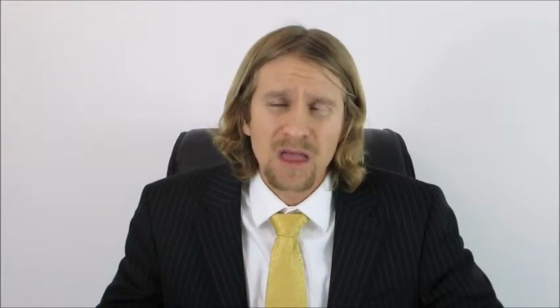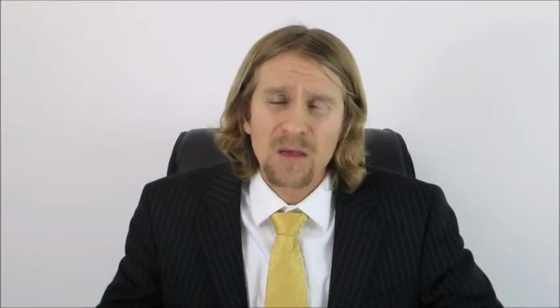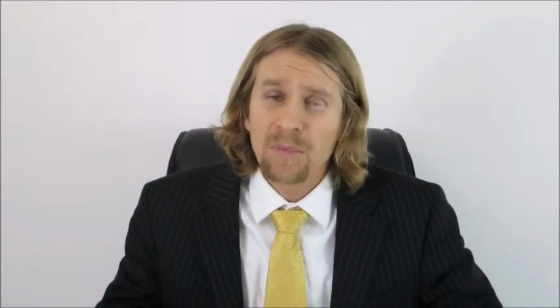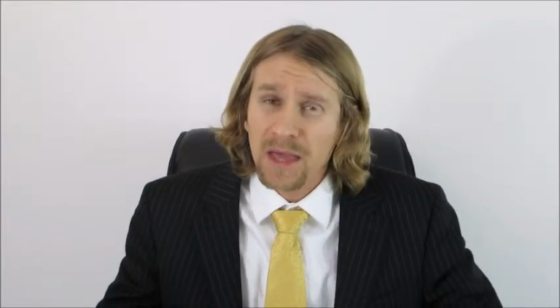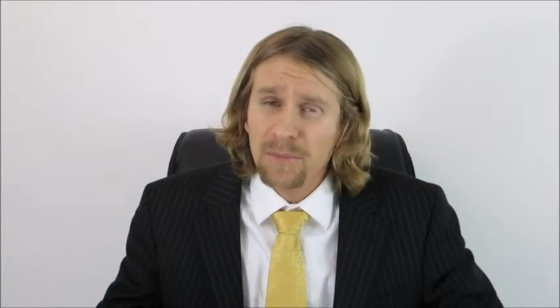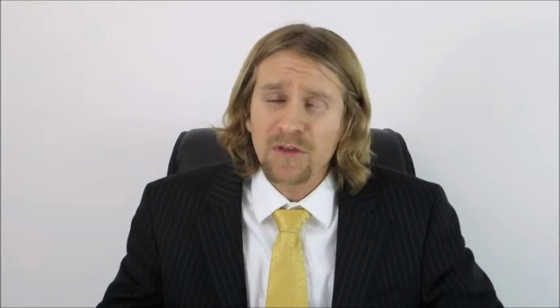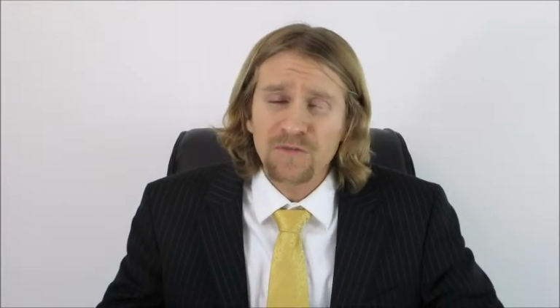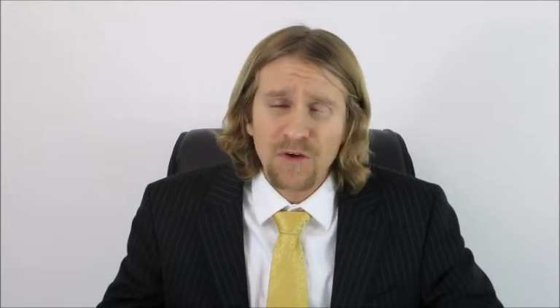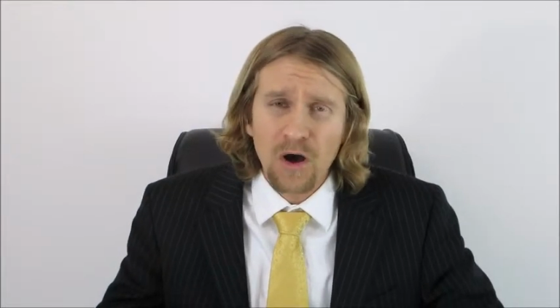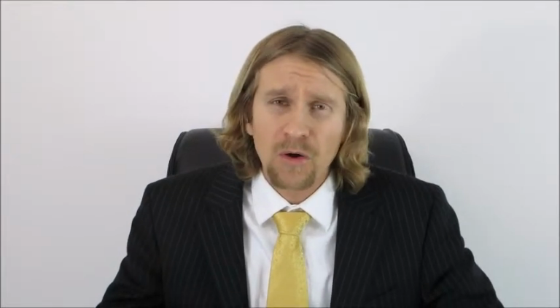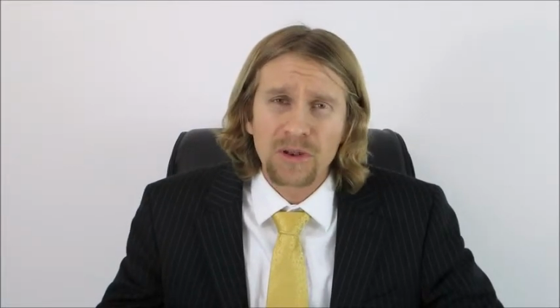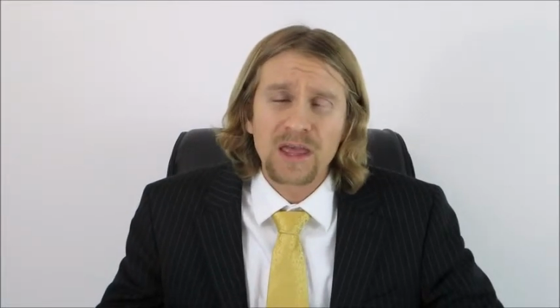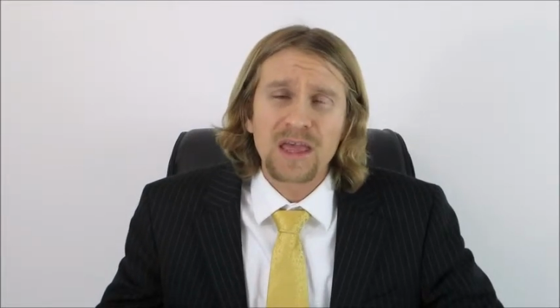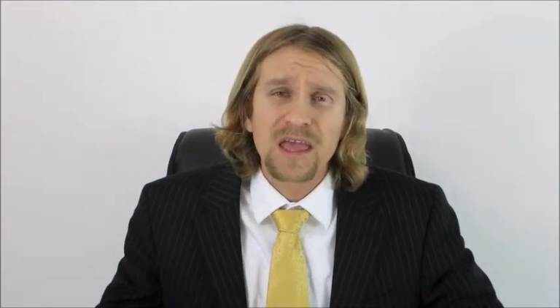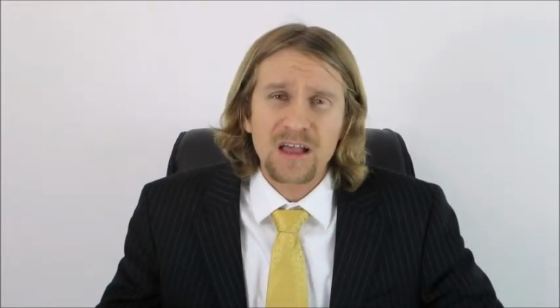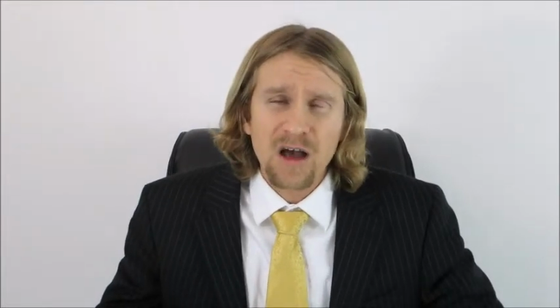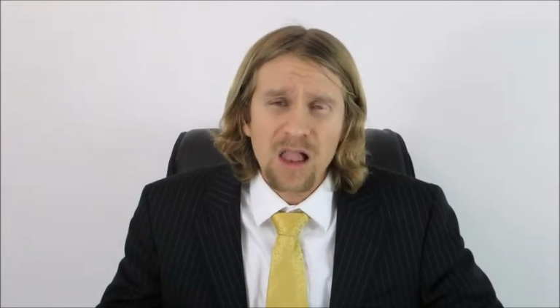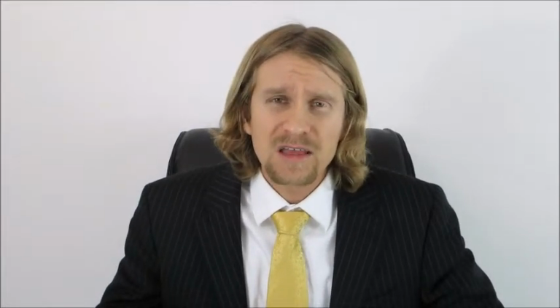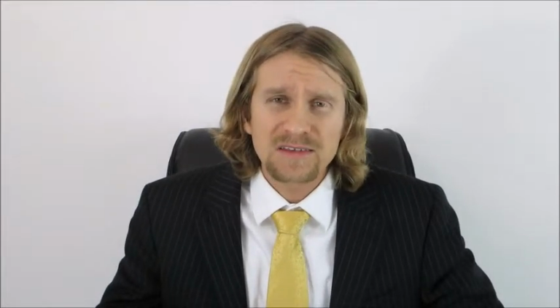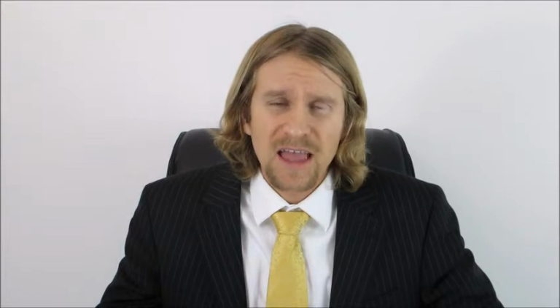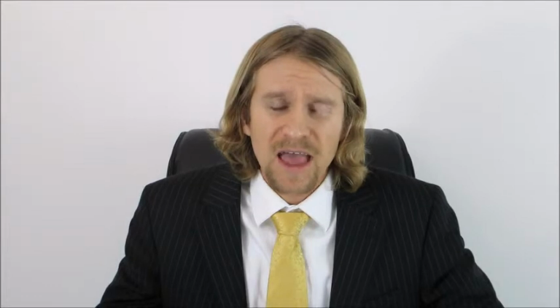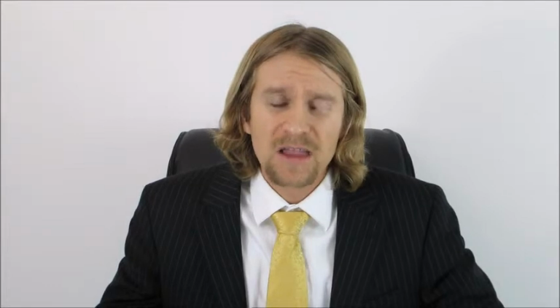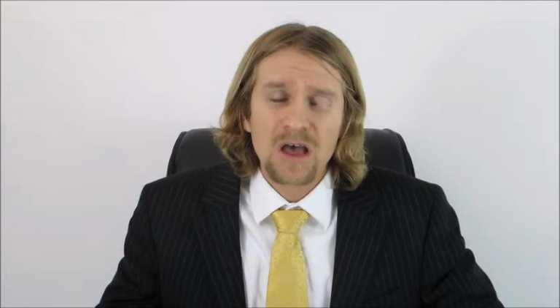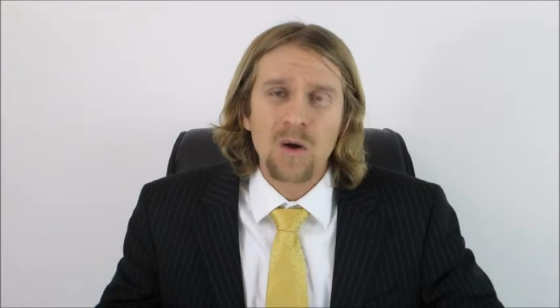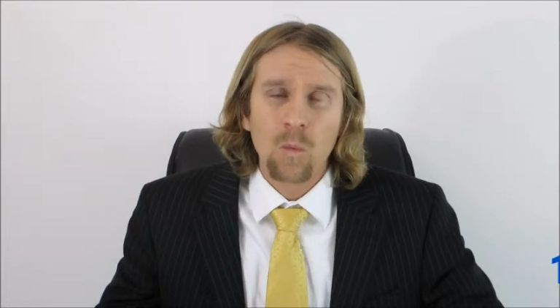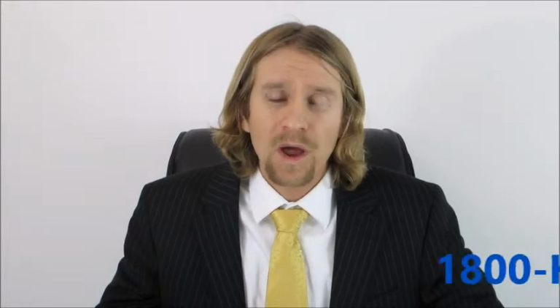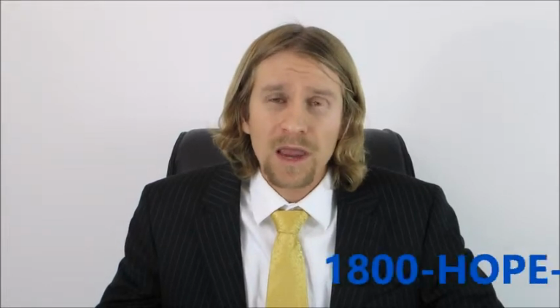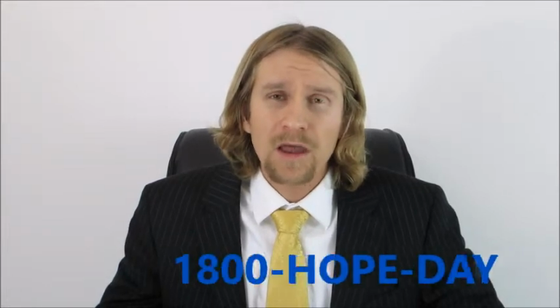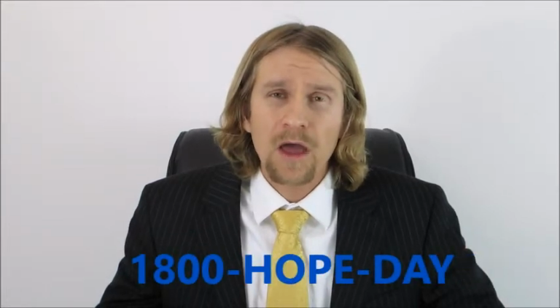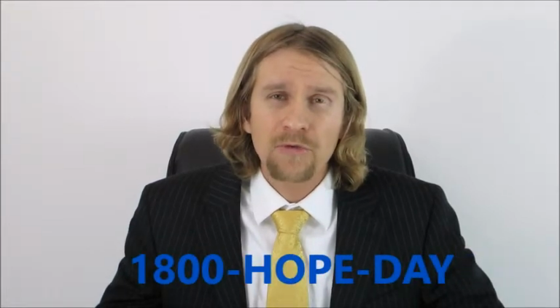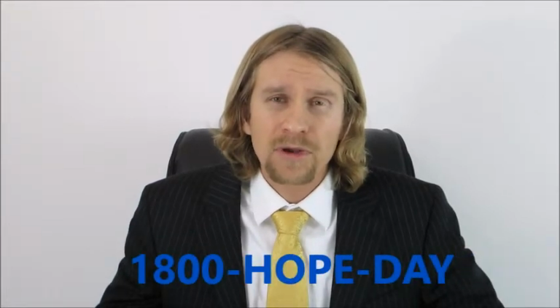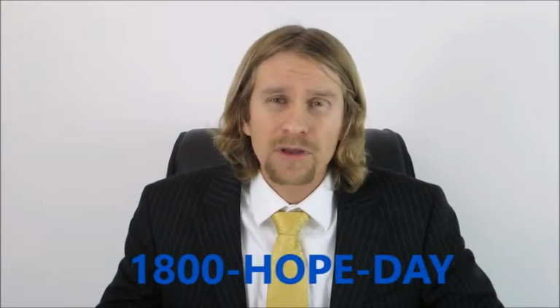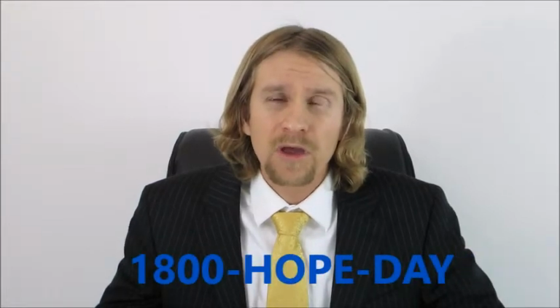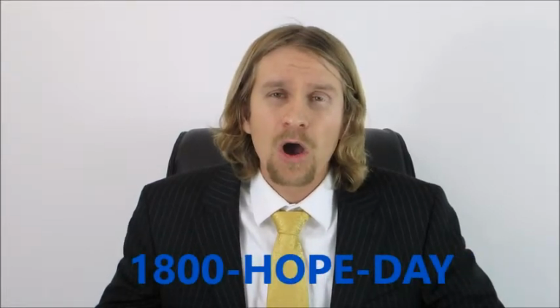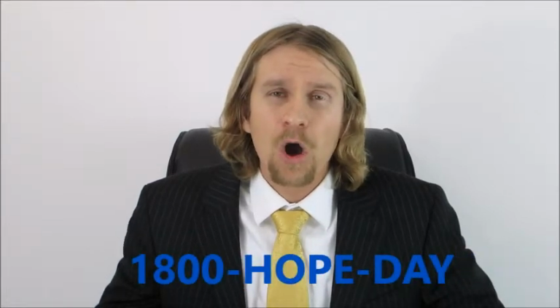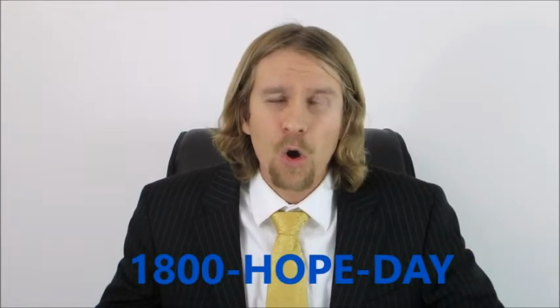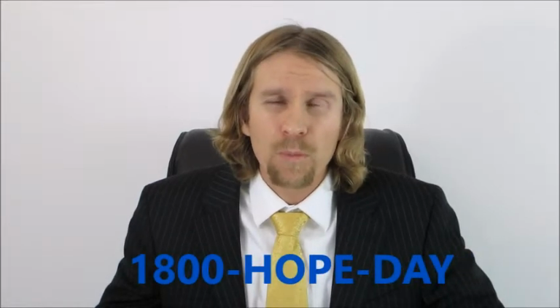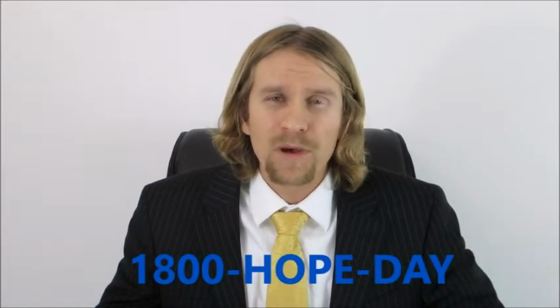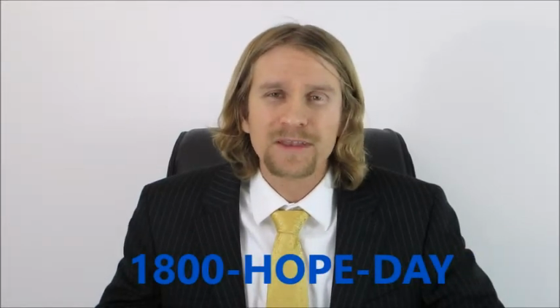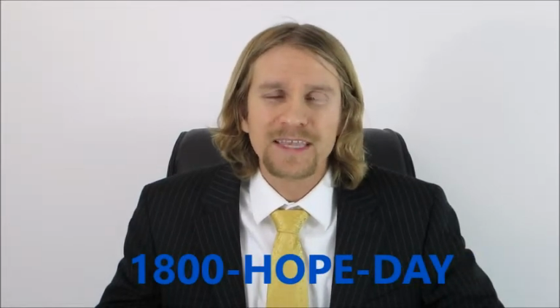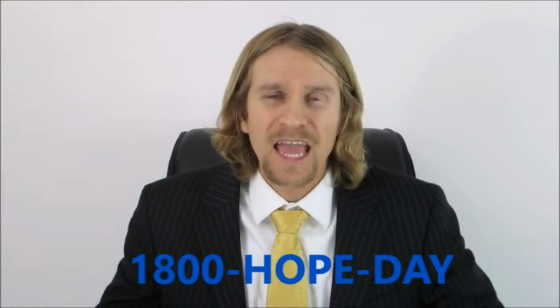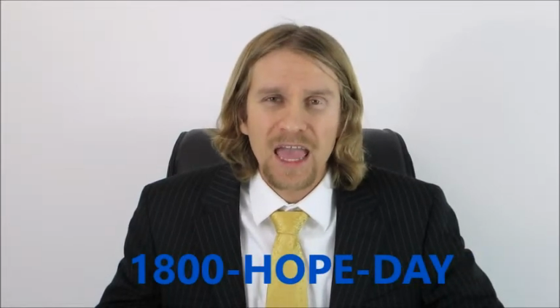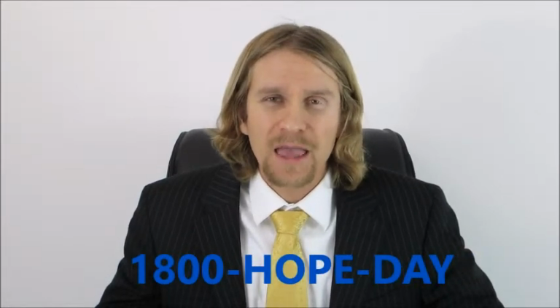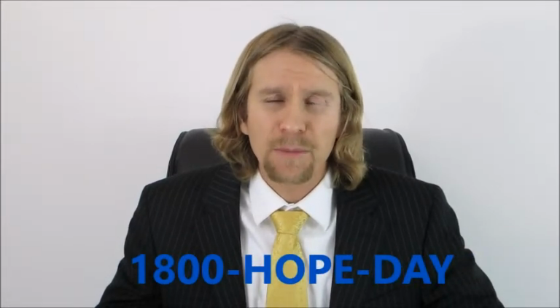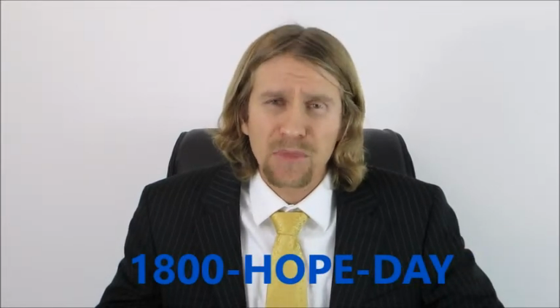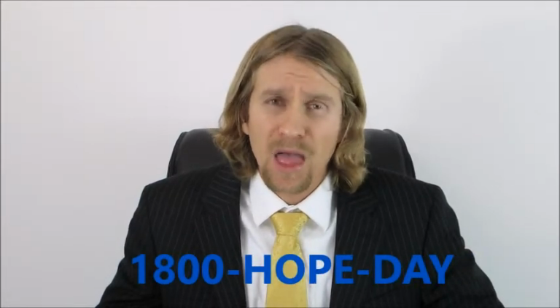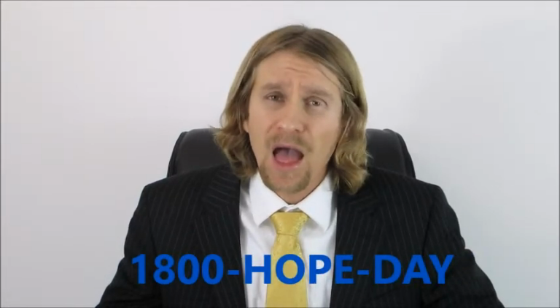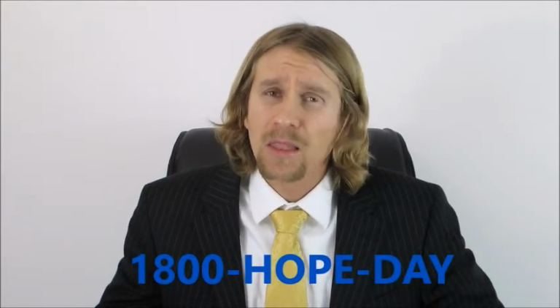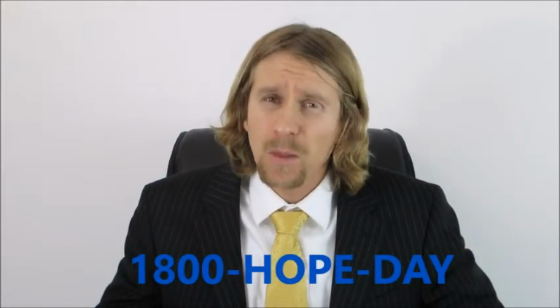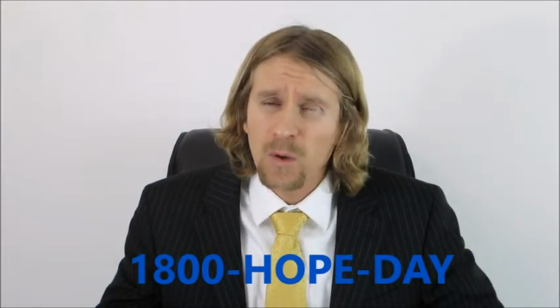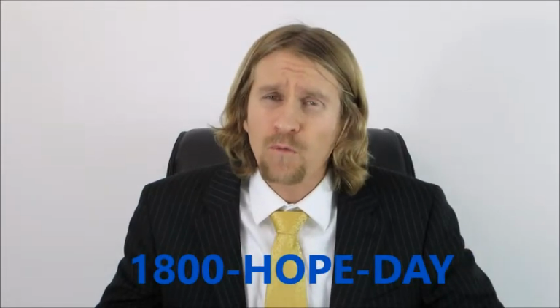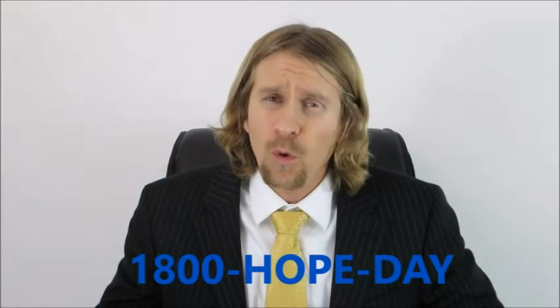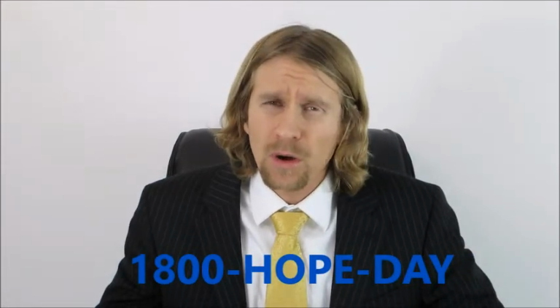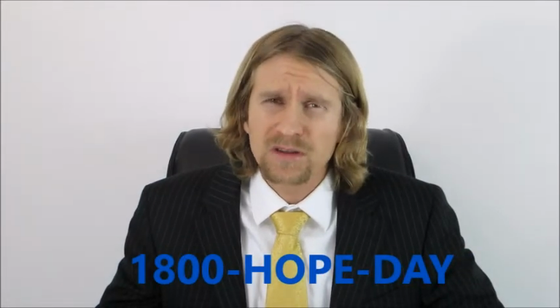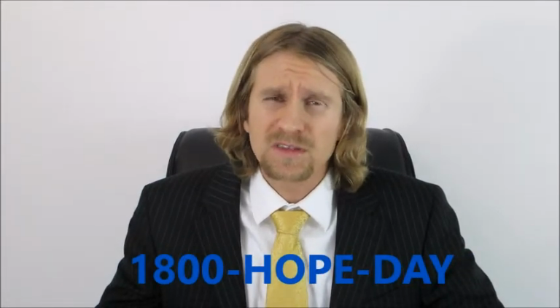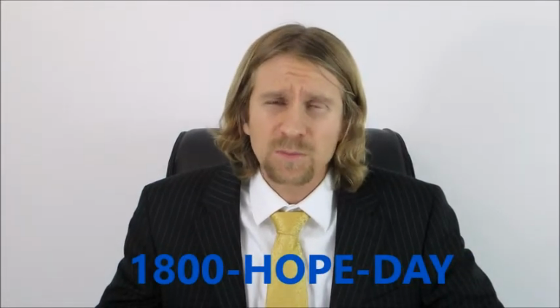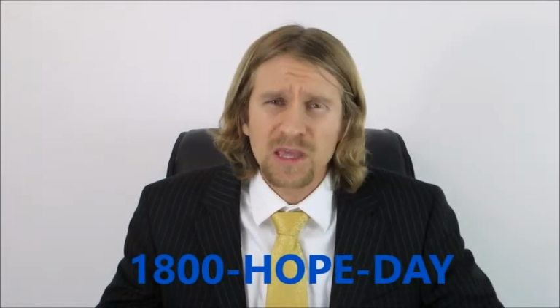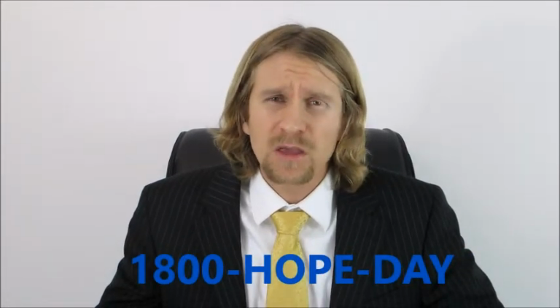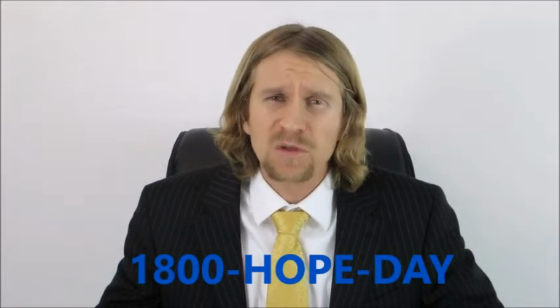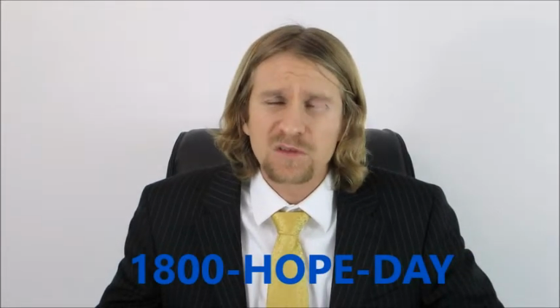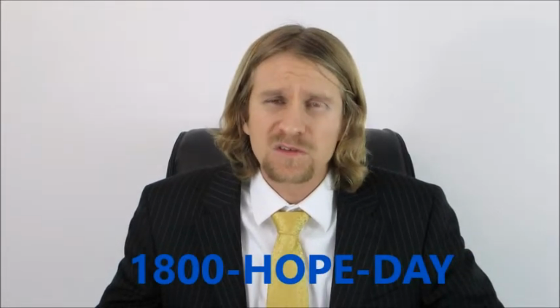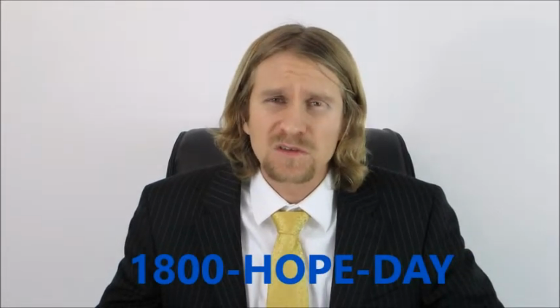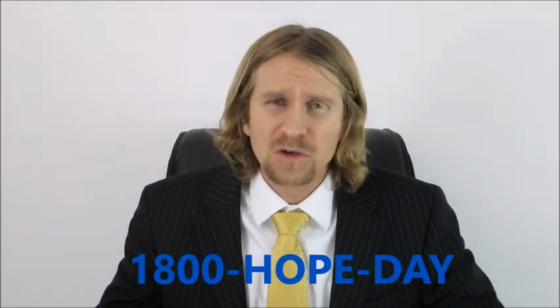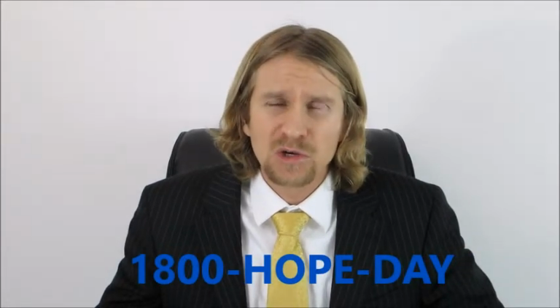Pick up the phone and call us at 1-800-HOPE-DAY. I look forward to speaking with you soon. We can get through this together!